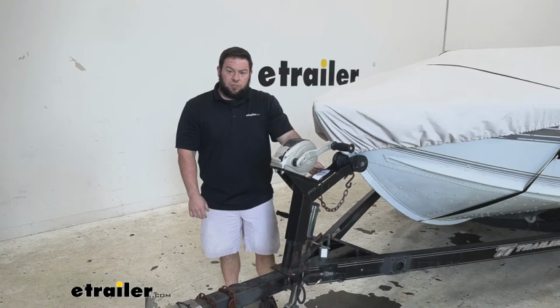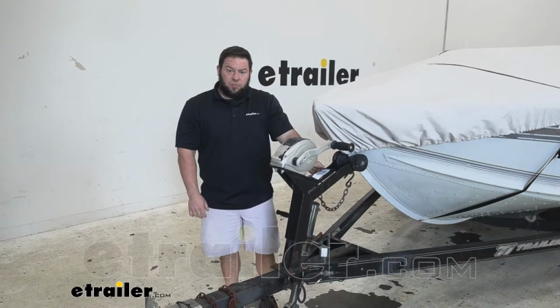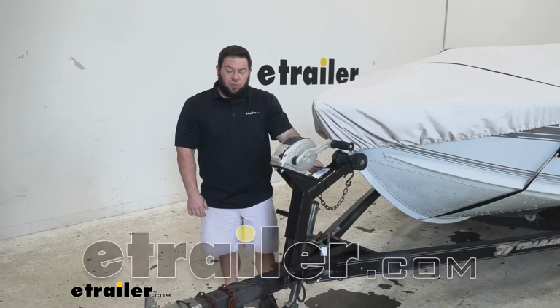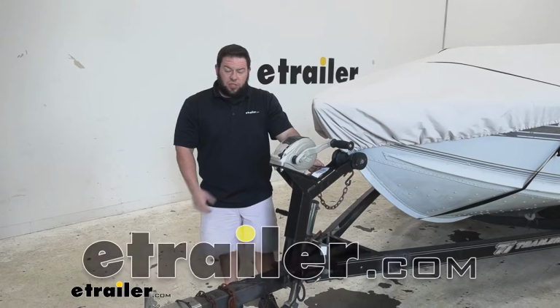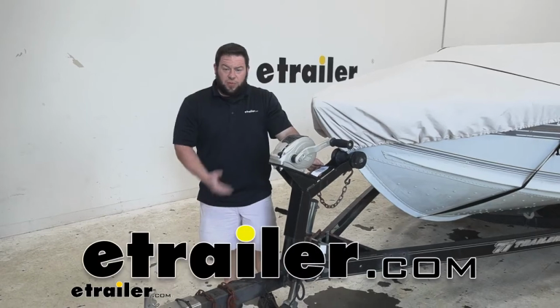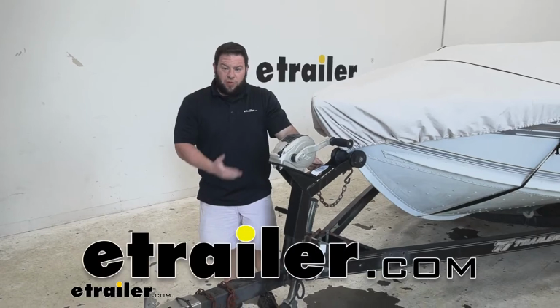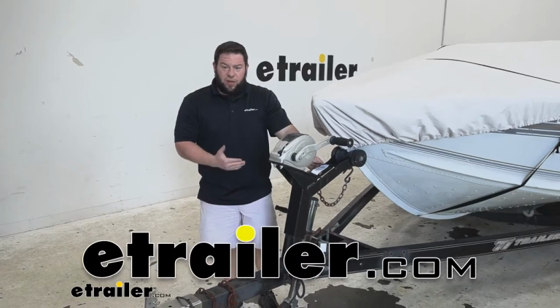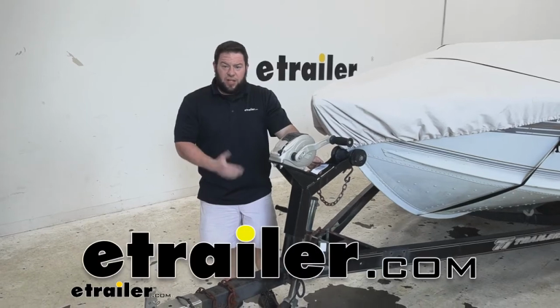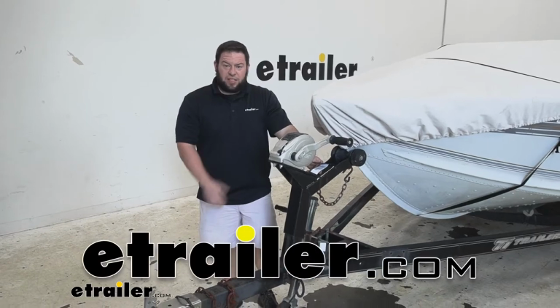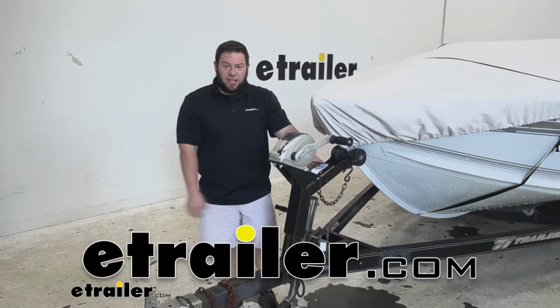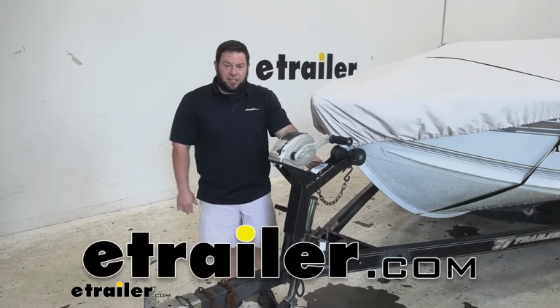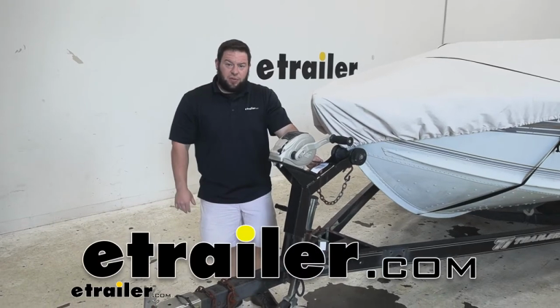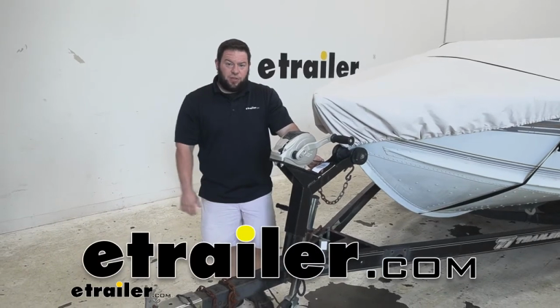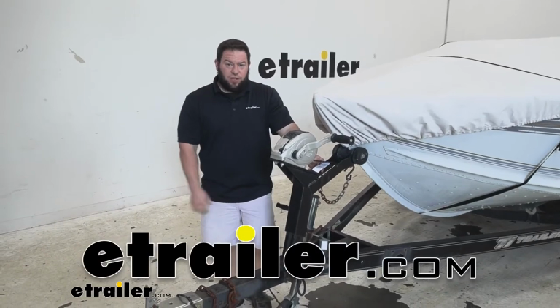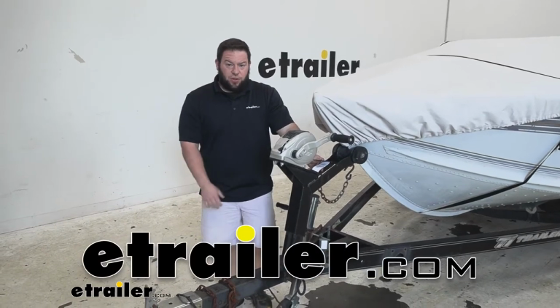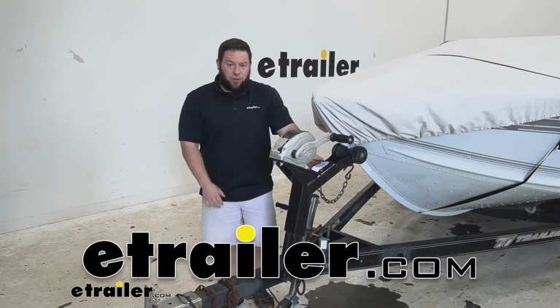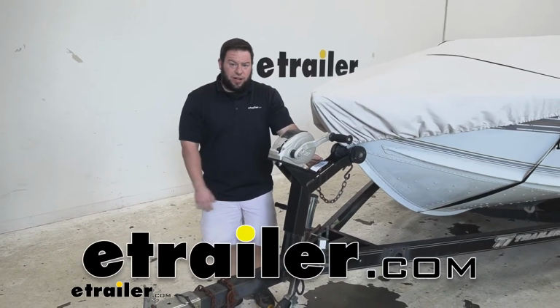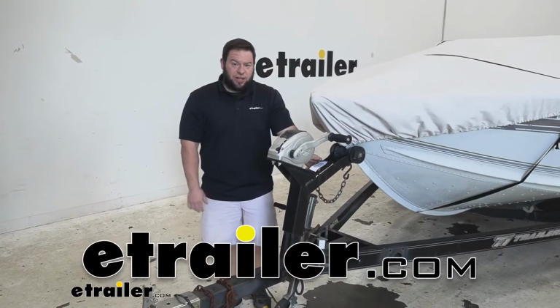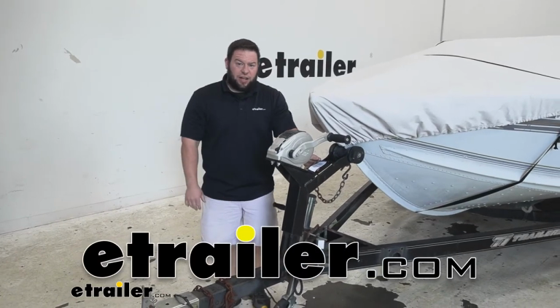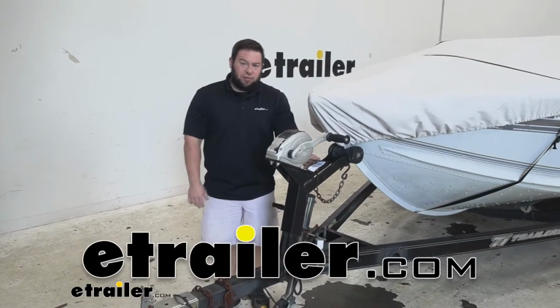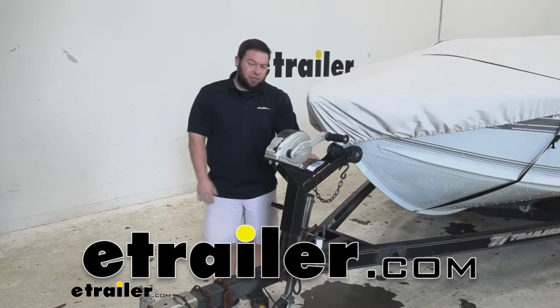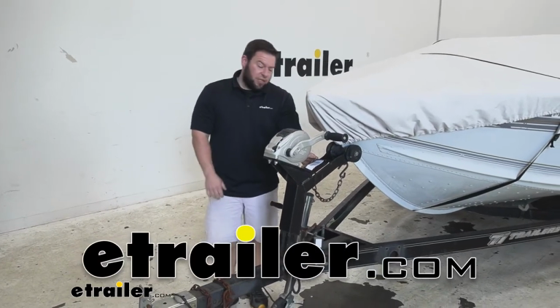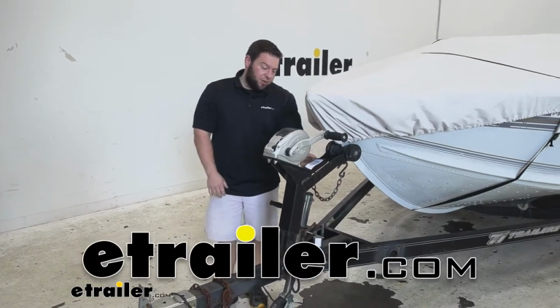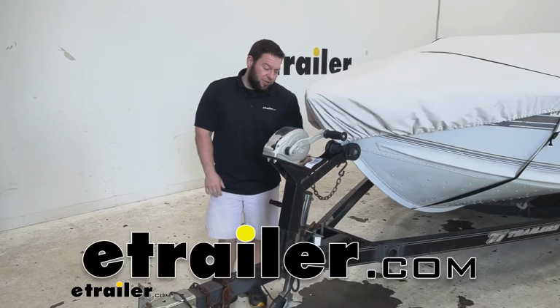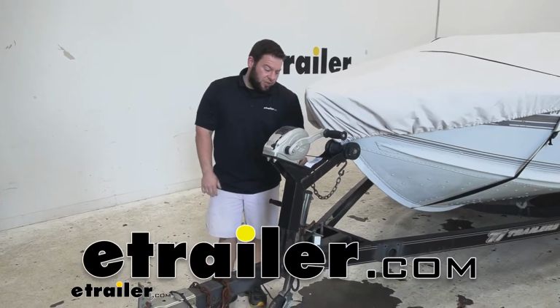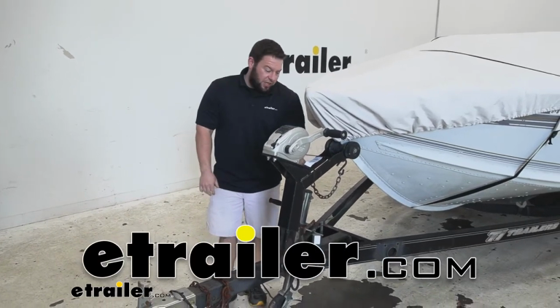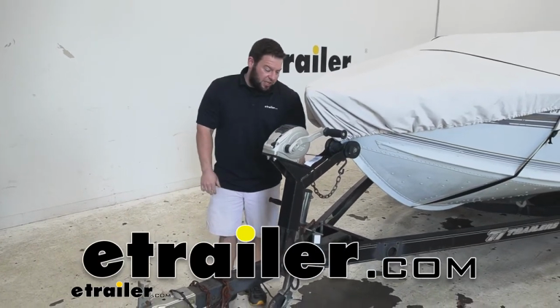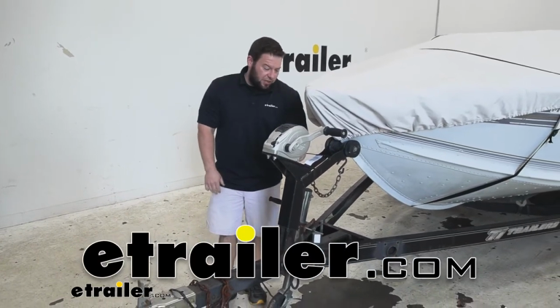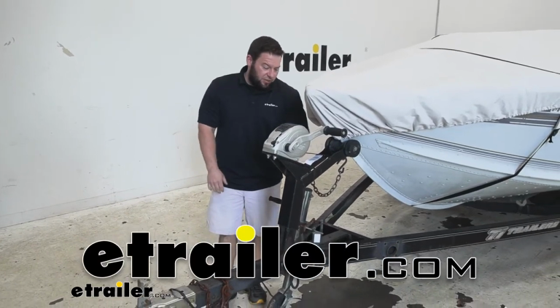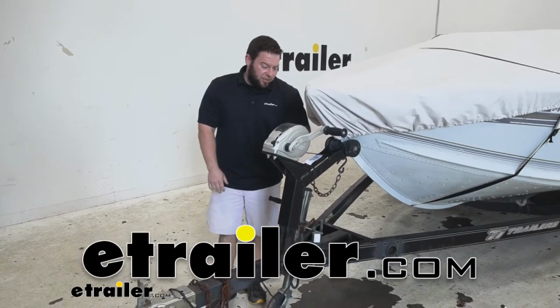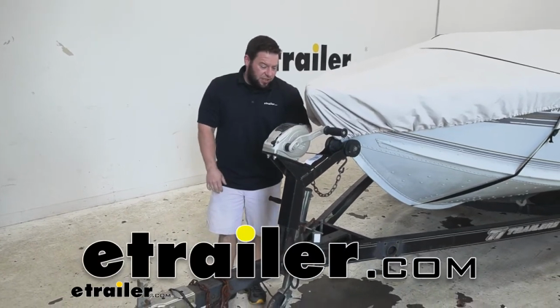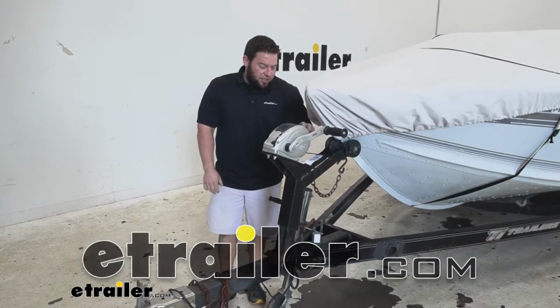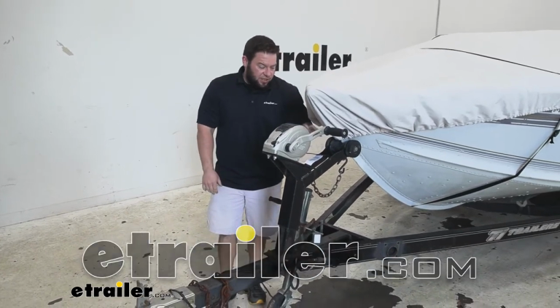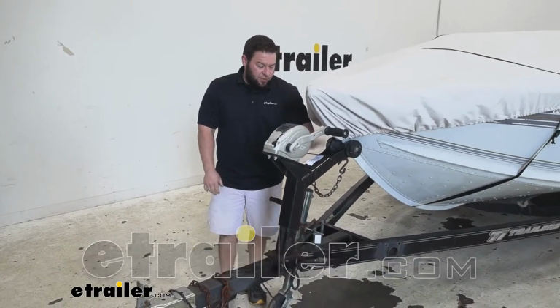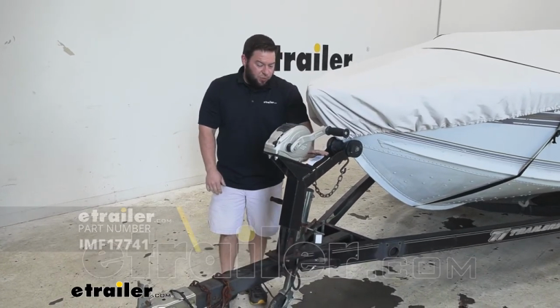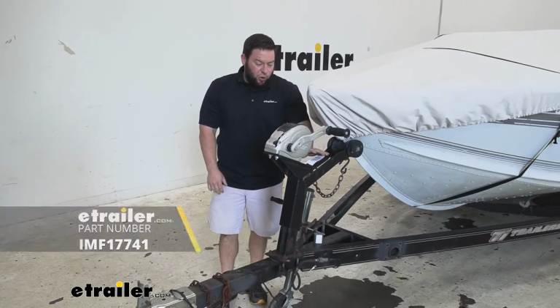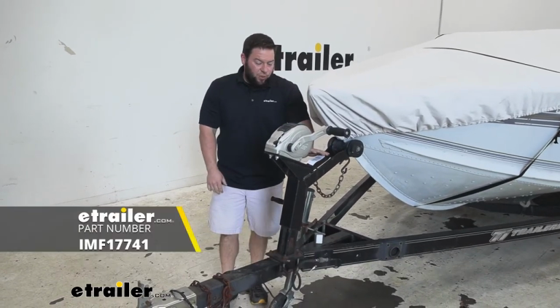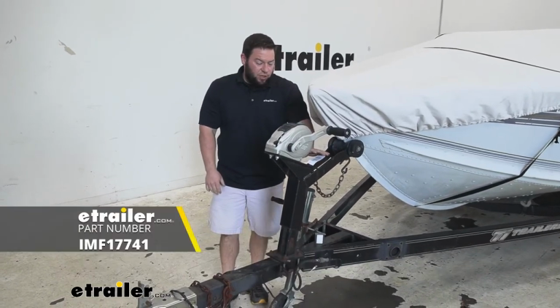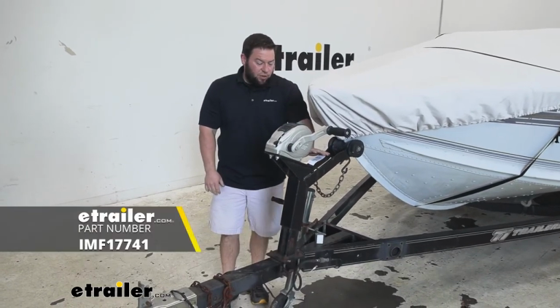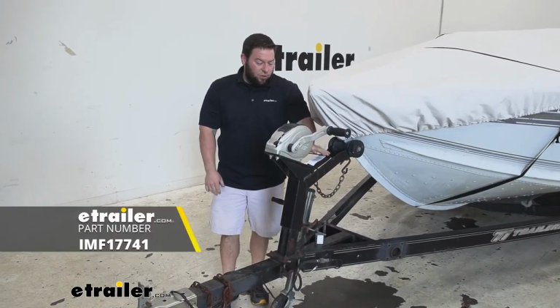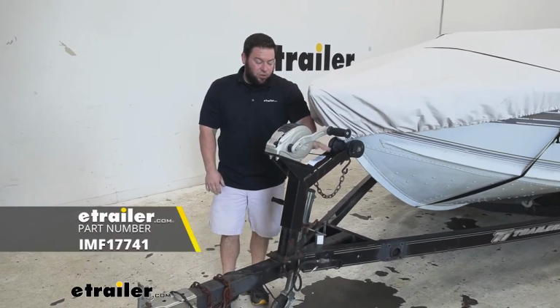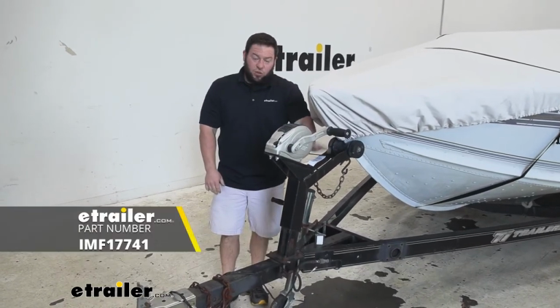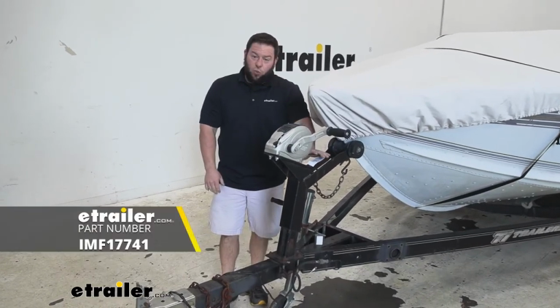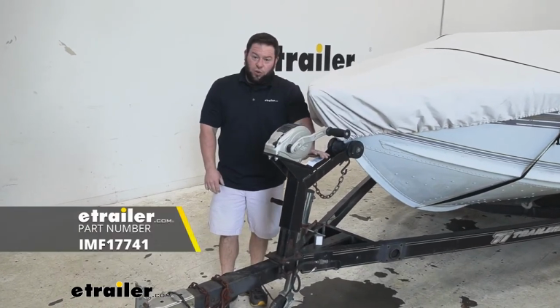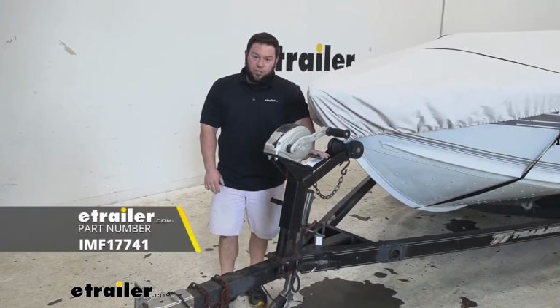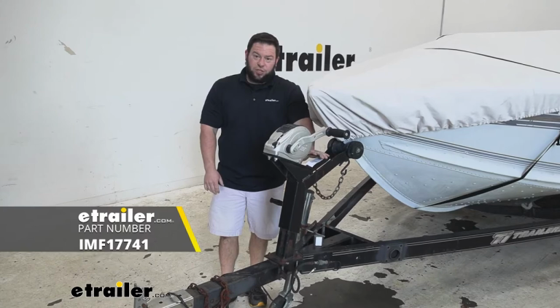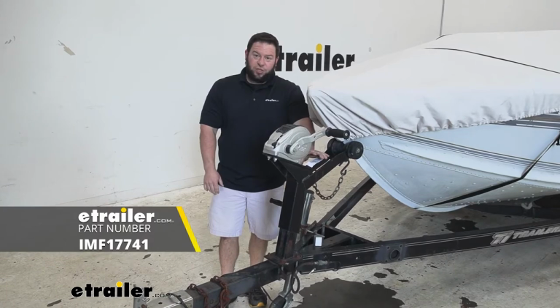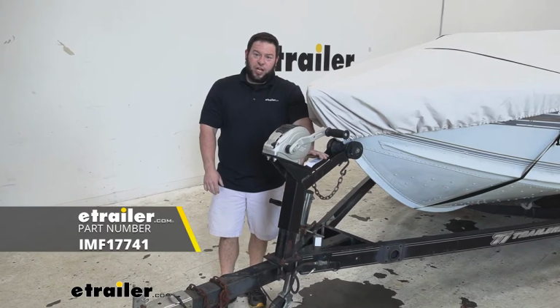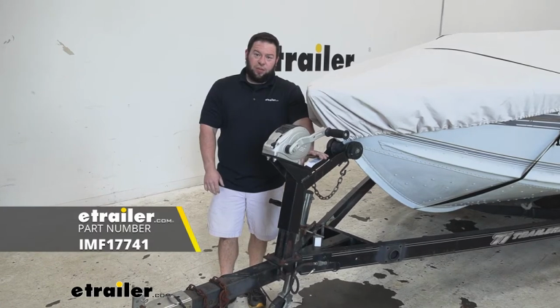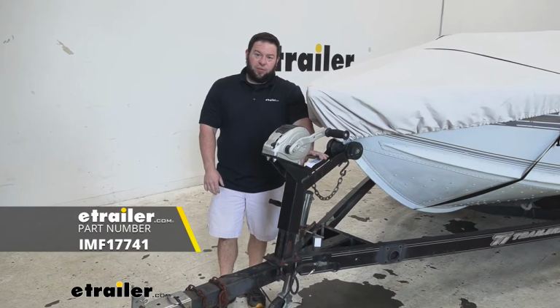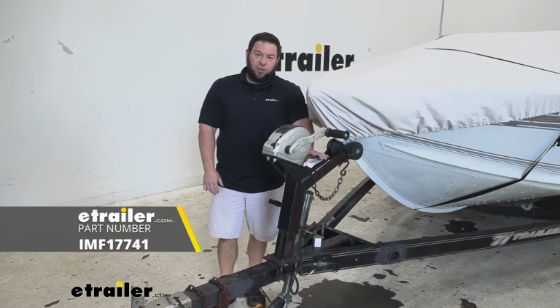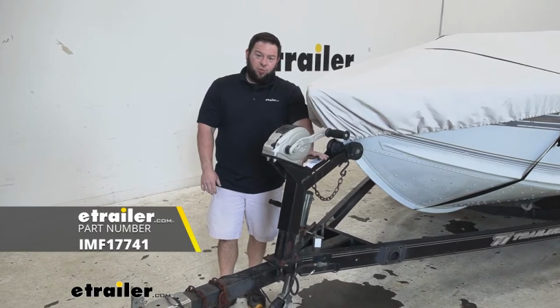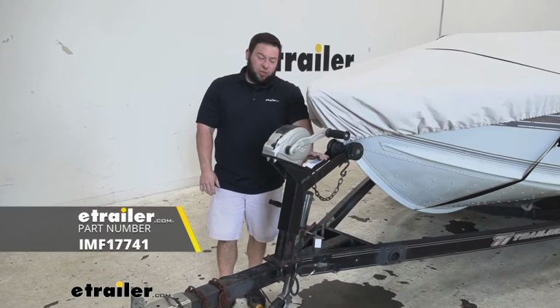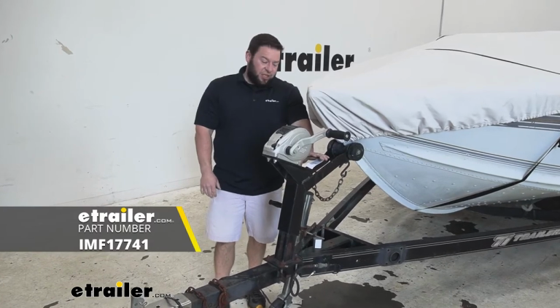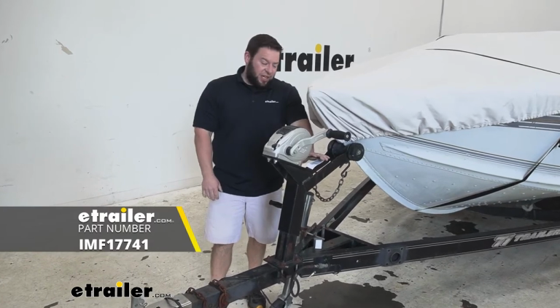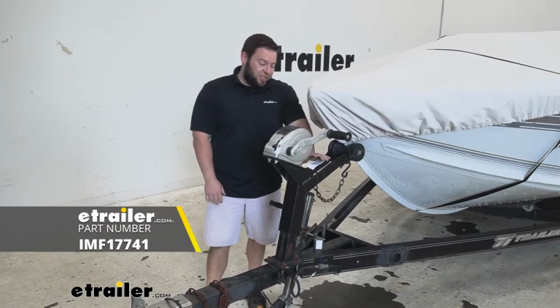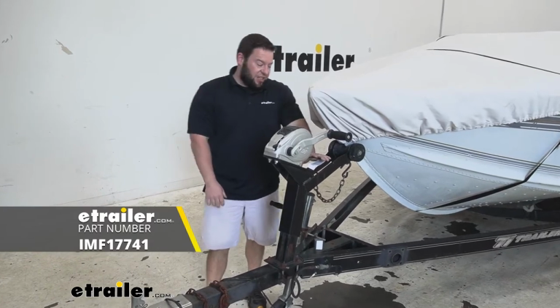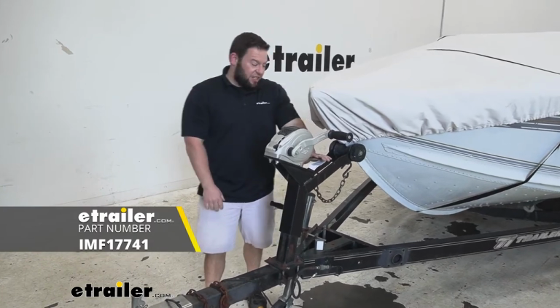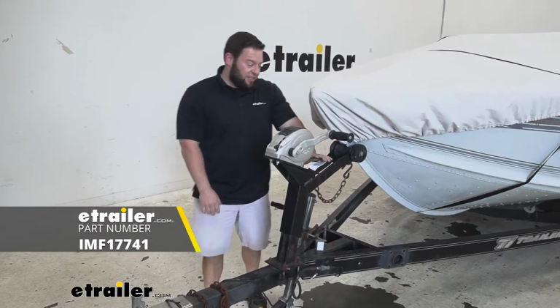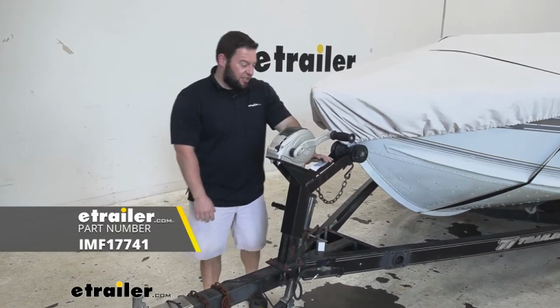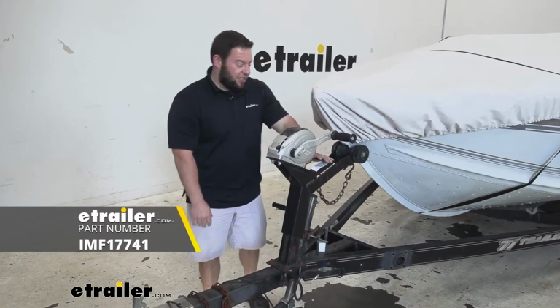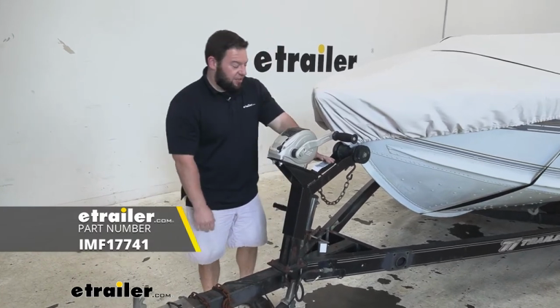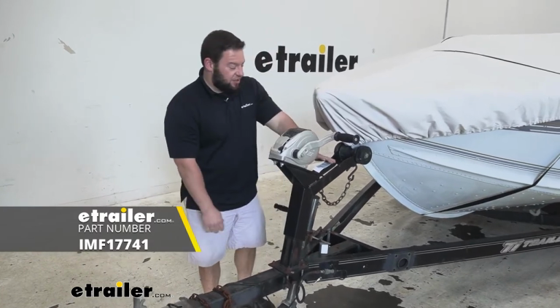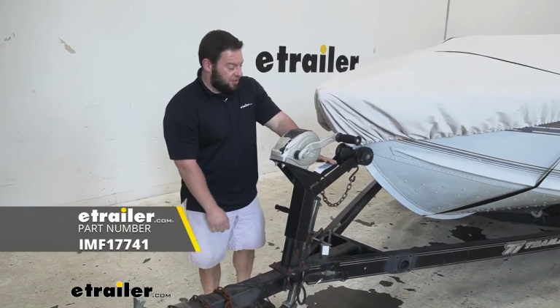What's up everybody? It's AJ with eTrailer.com. Today we're going to be checking out this boat buckle winch strap with latch lock technology.